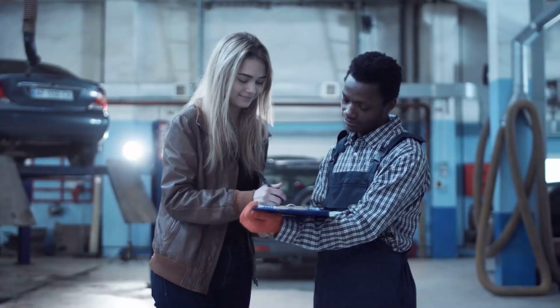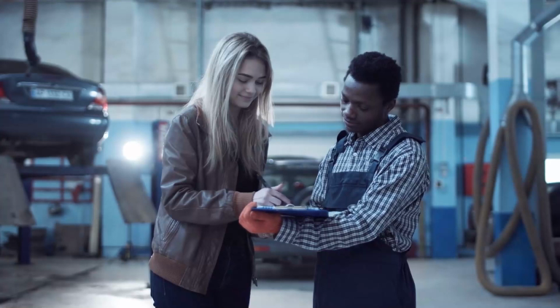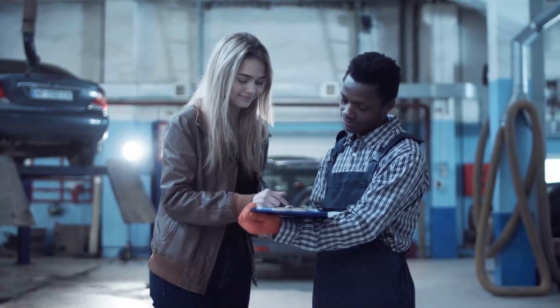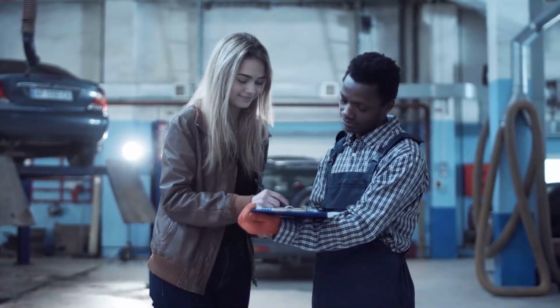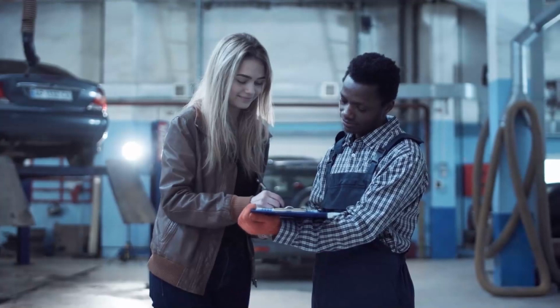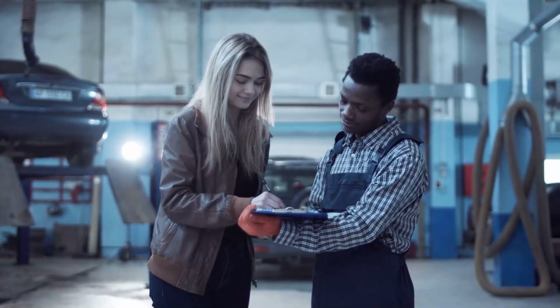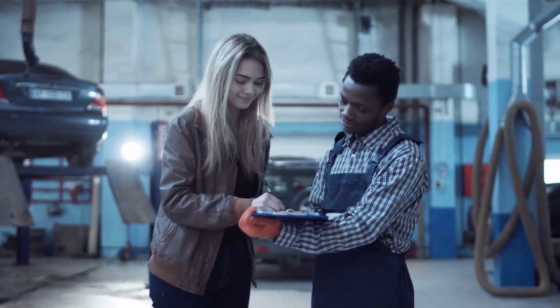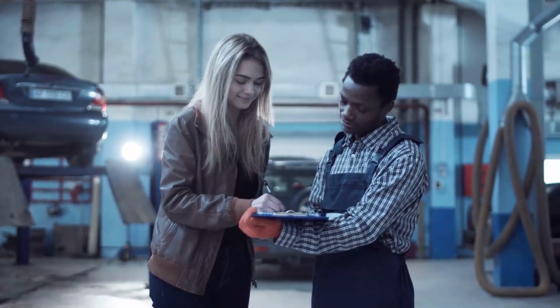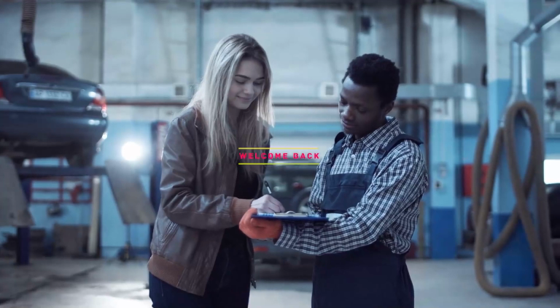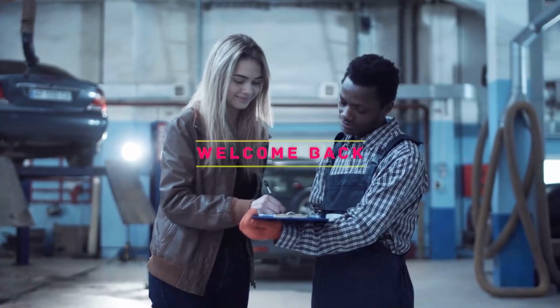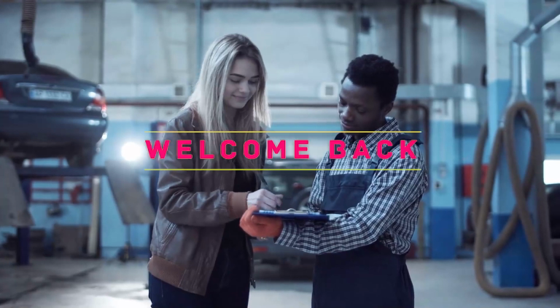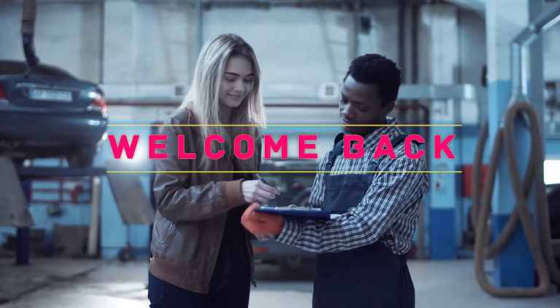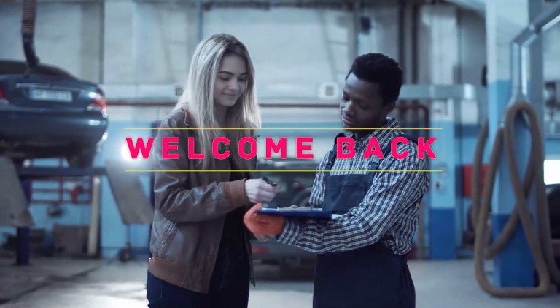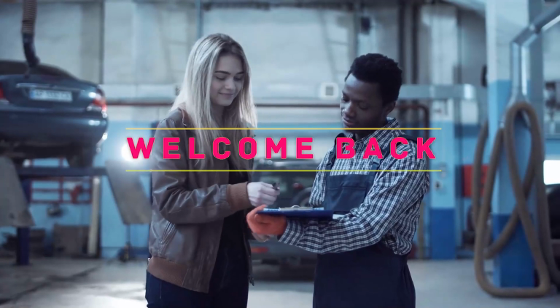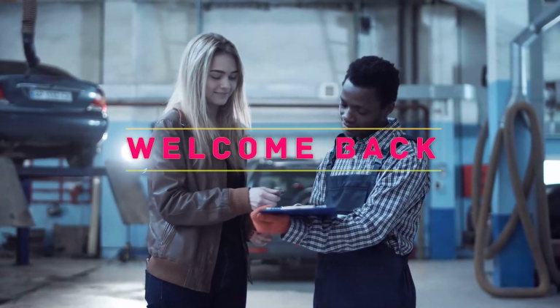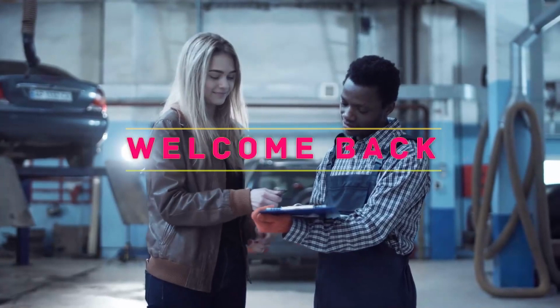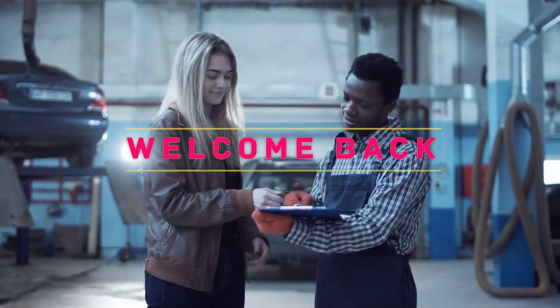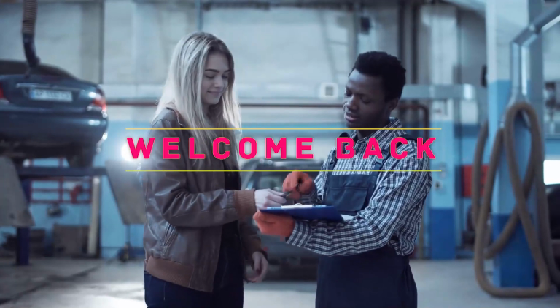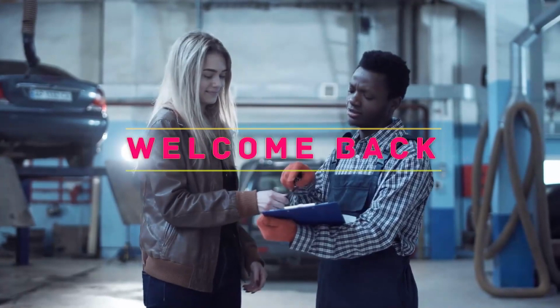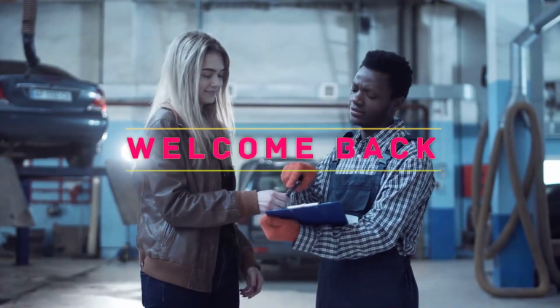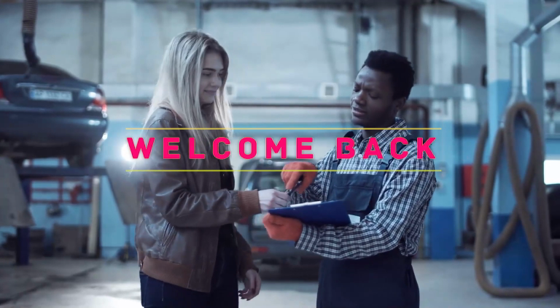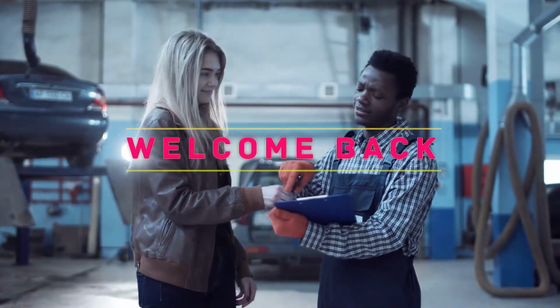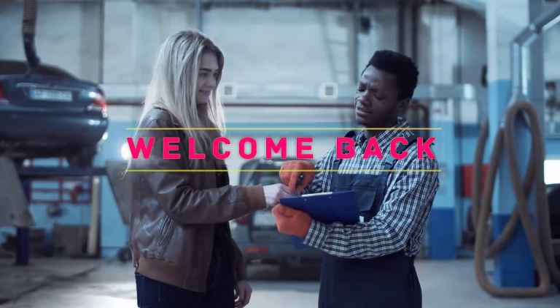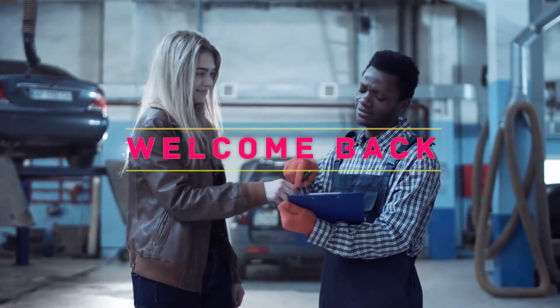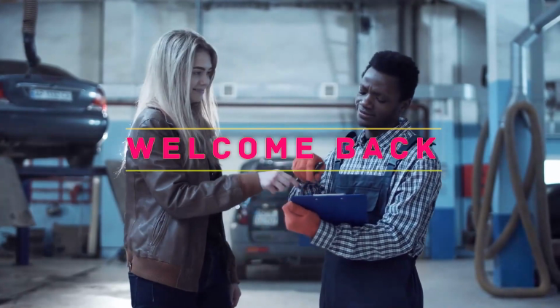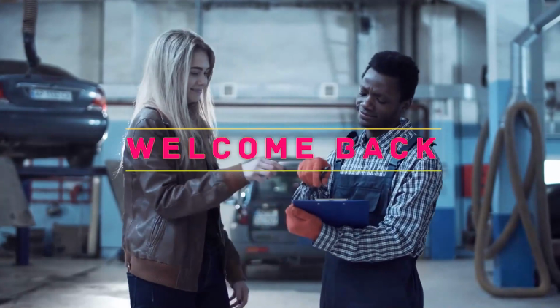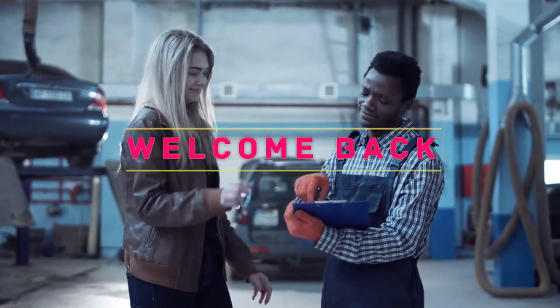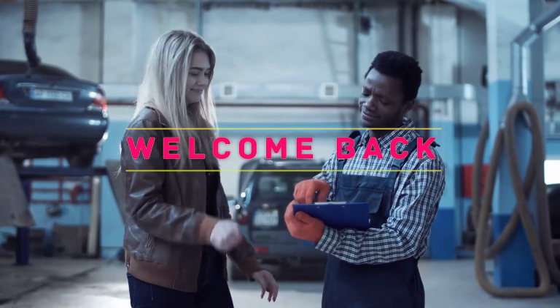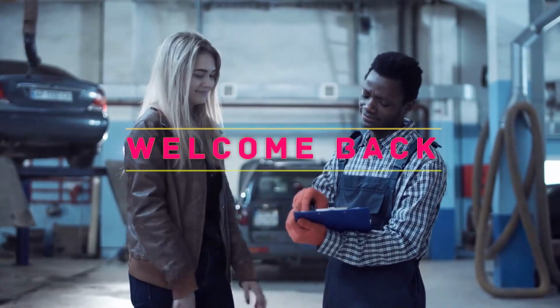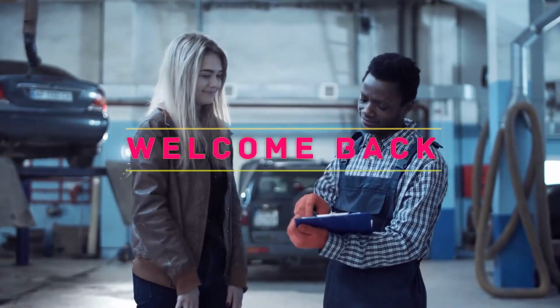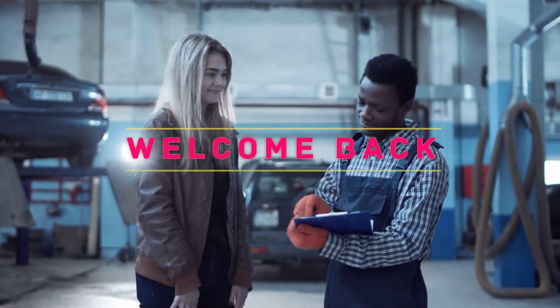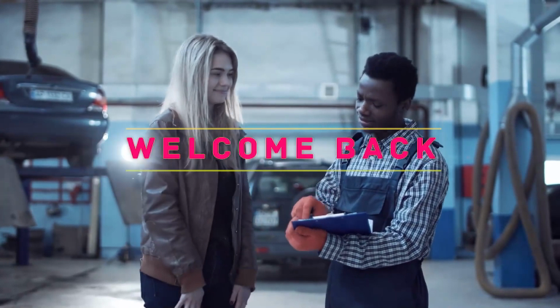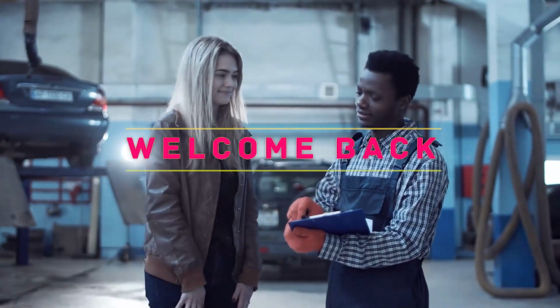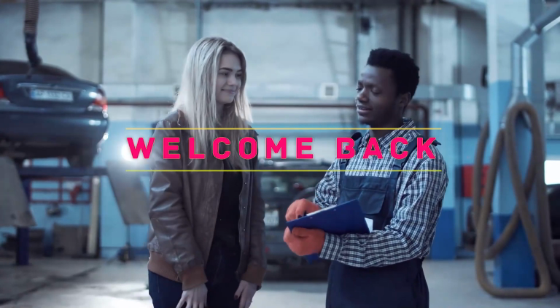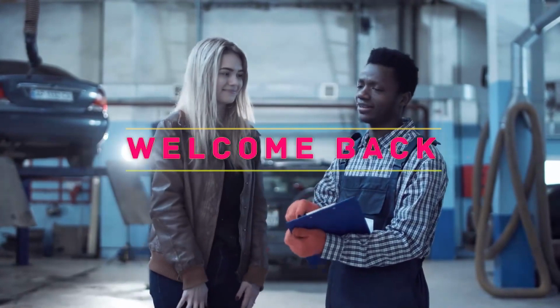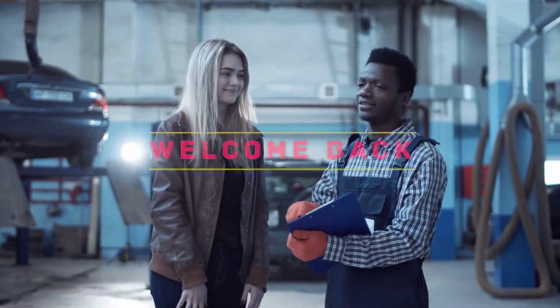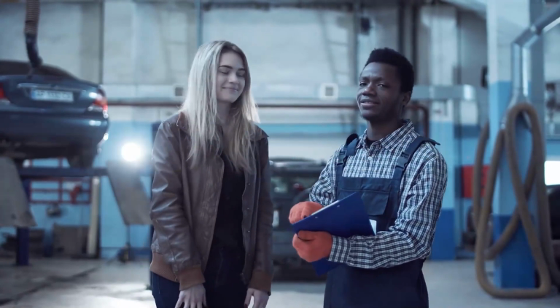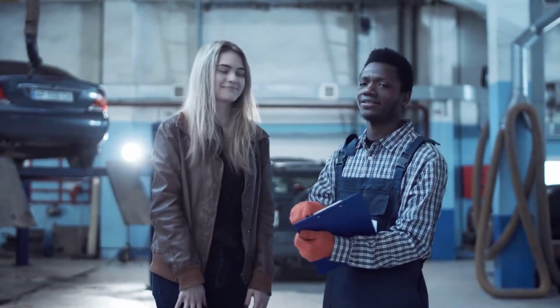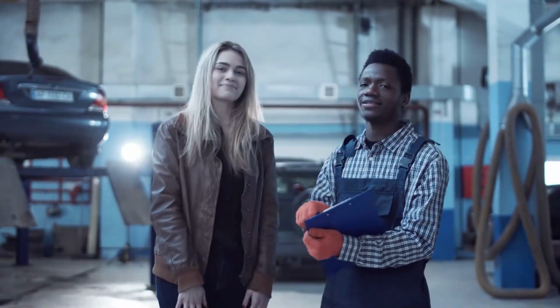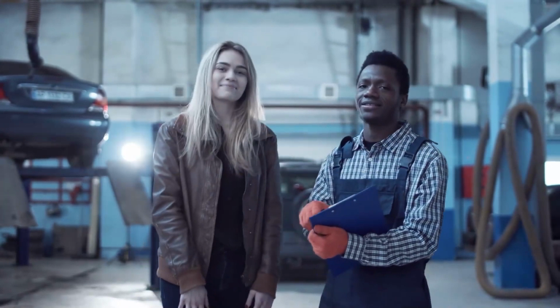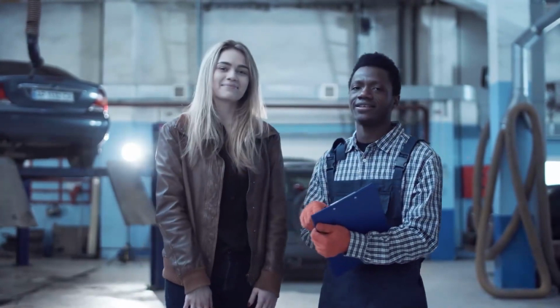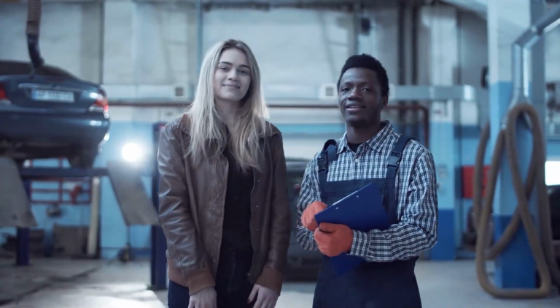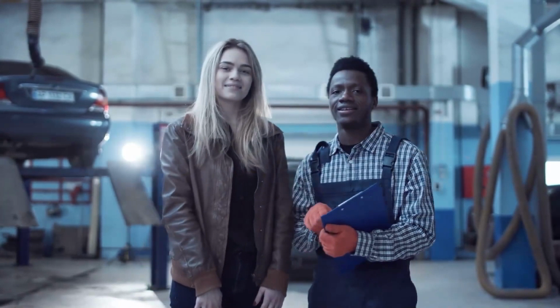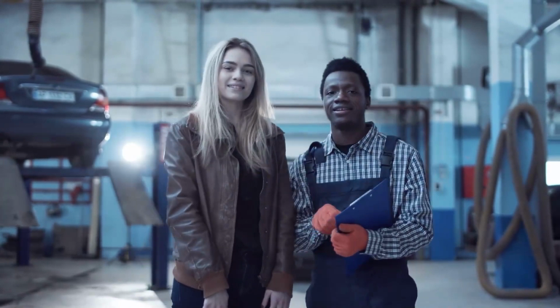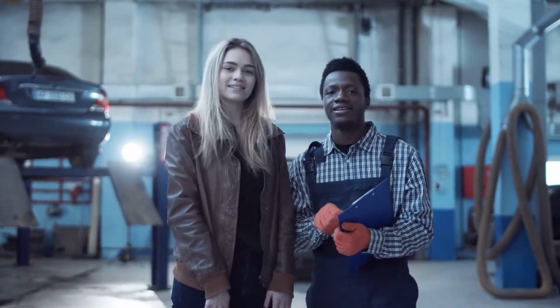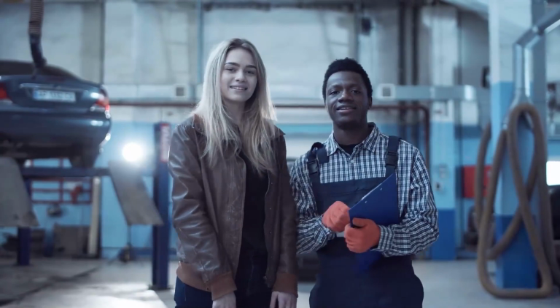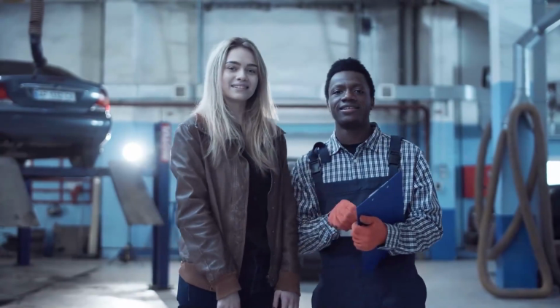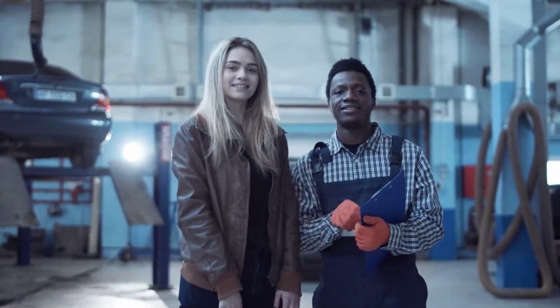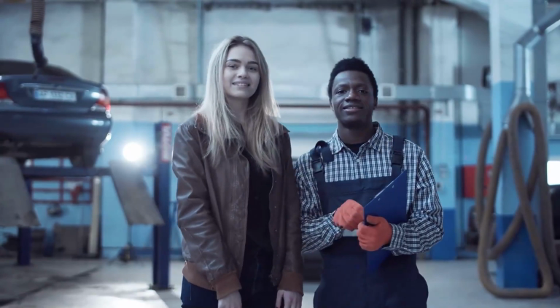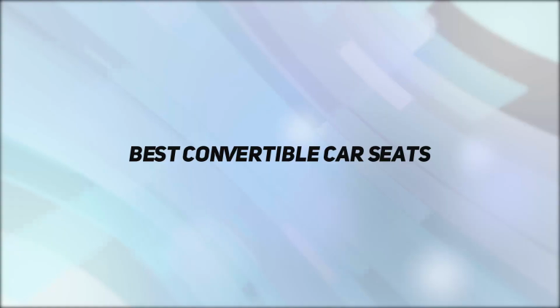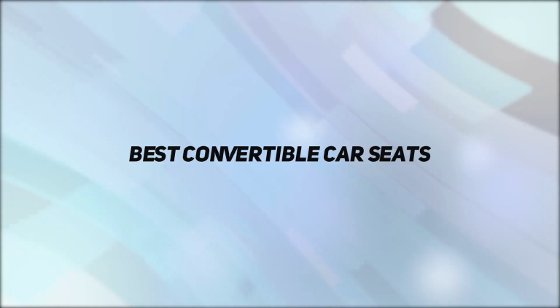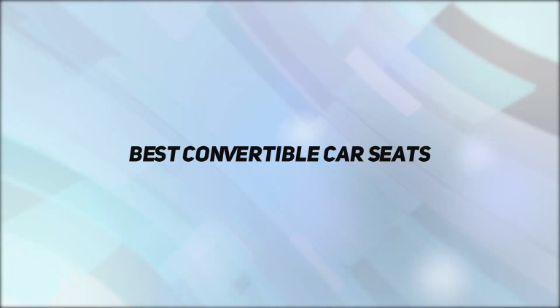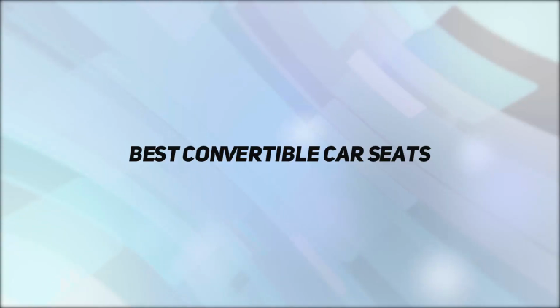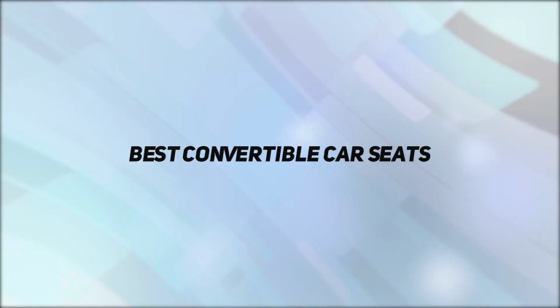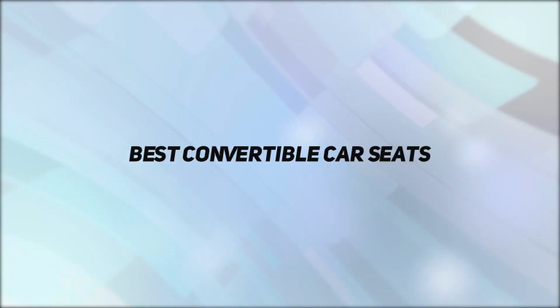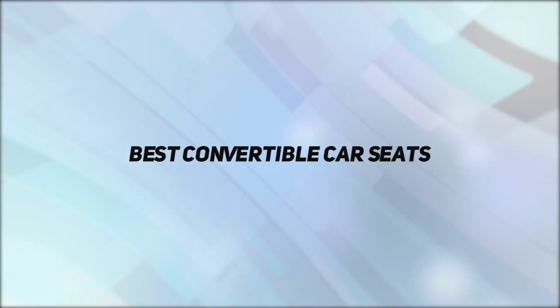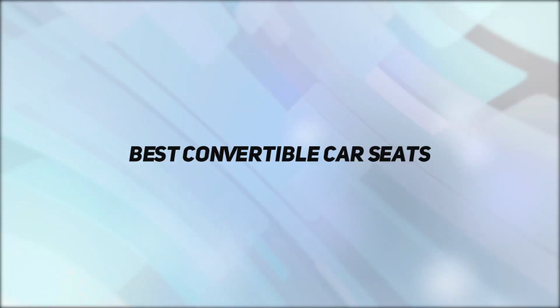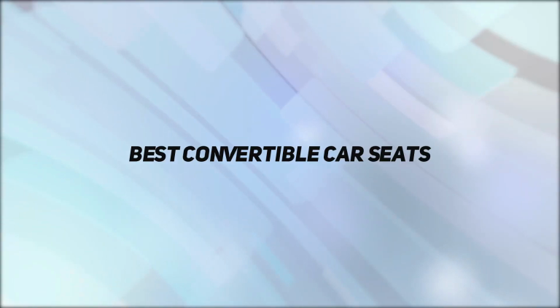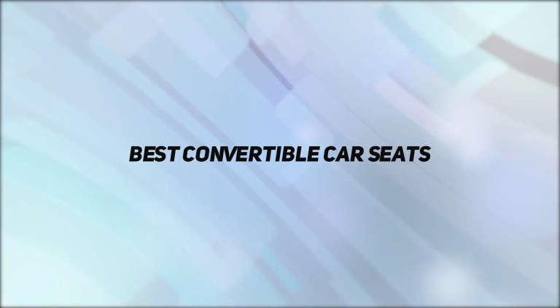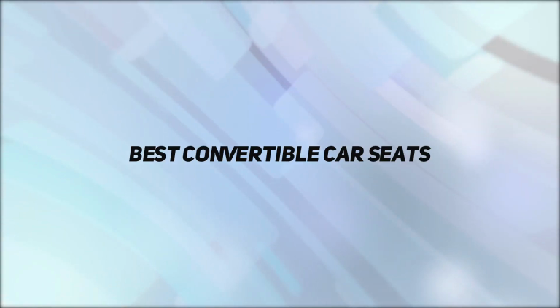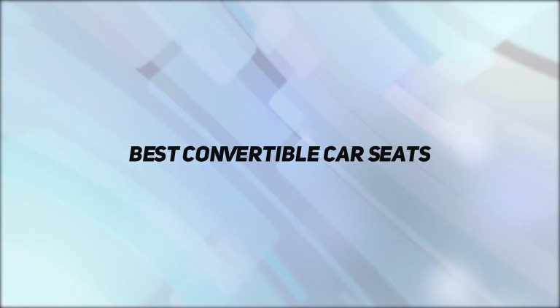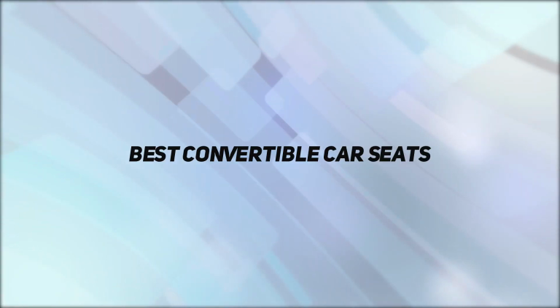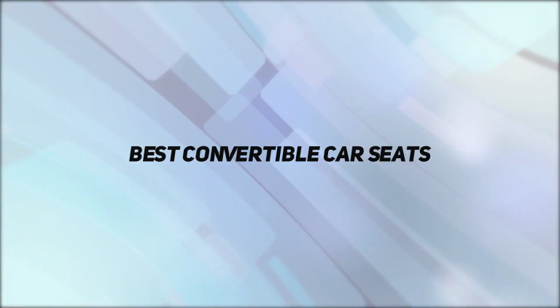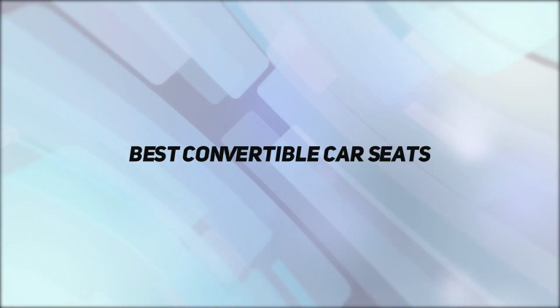Hey, welcome back to my channel. In this video, I'm going to talk about the top 5 best convertible car seats.